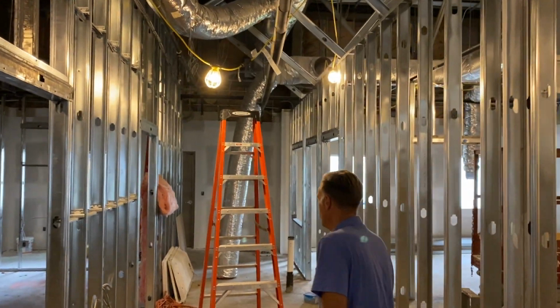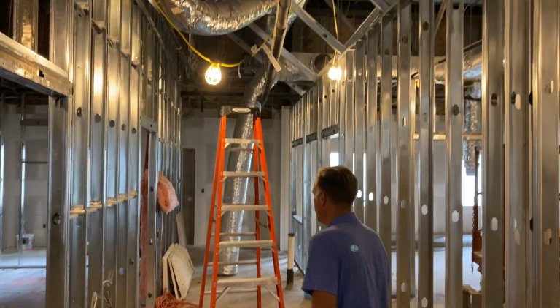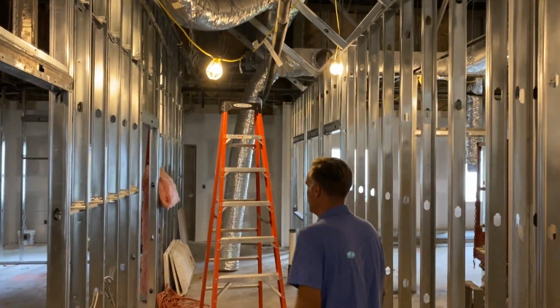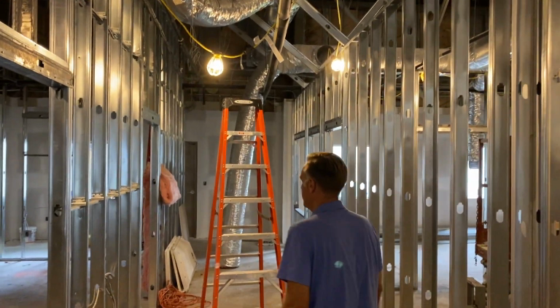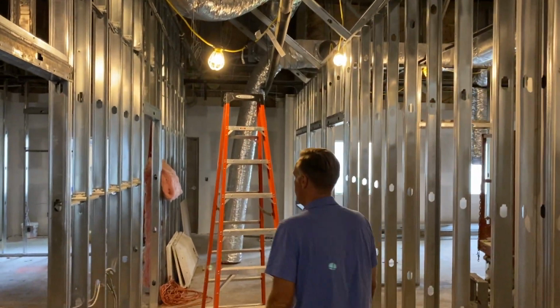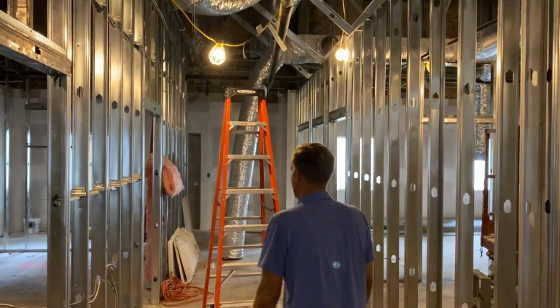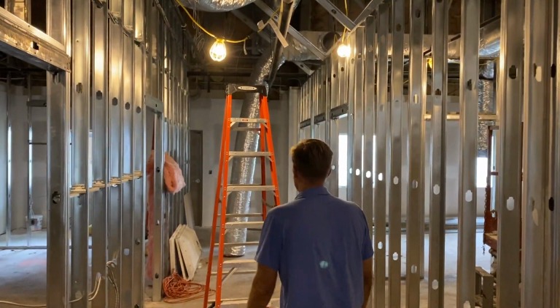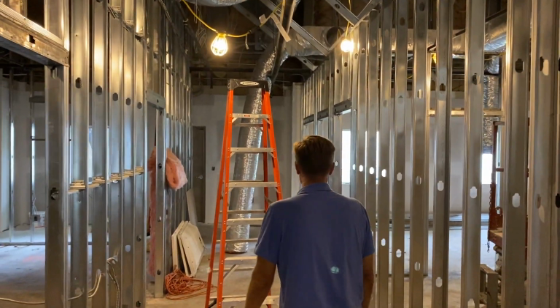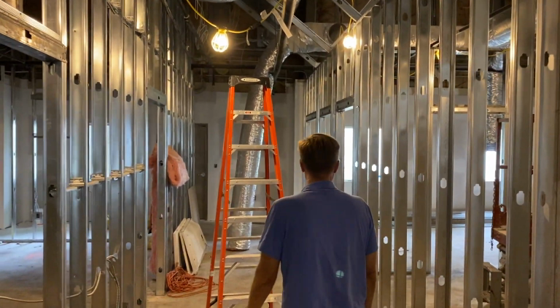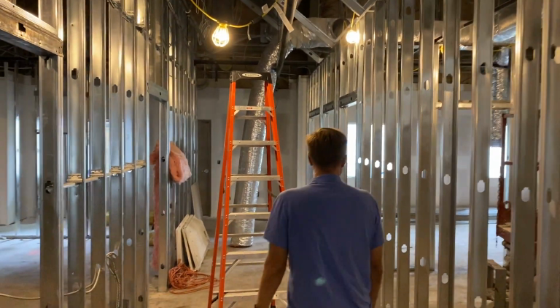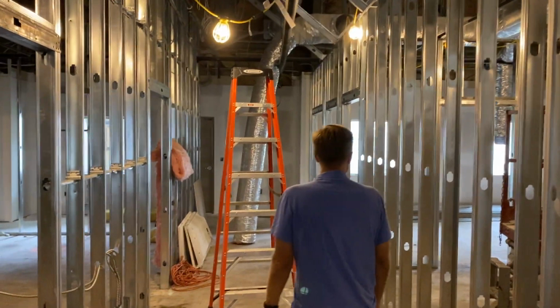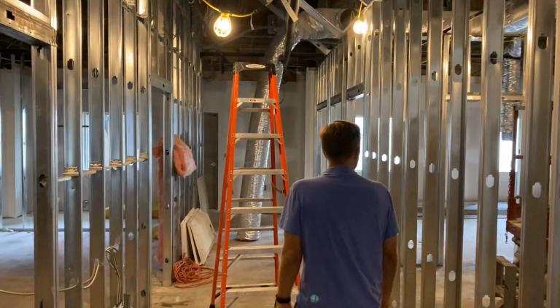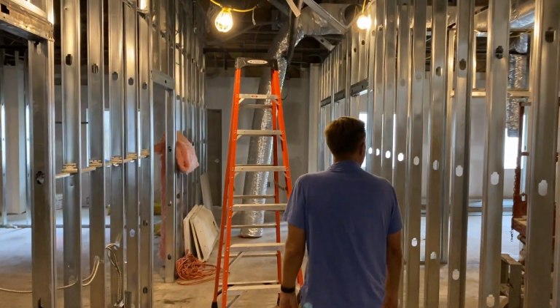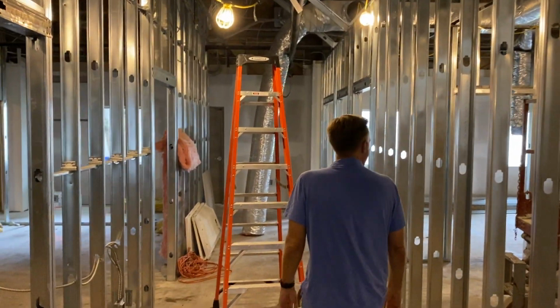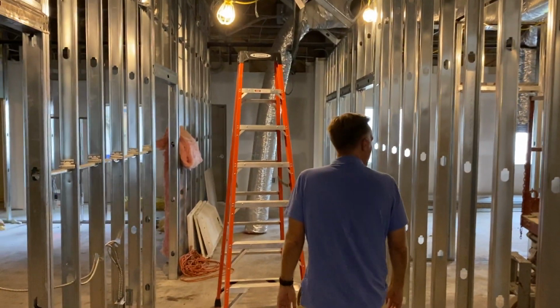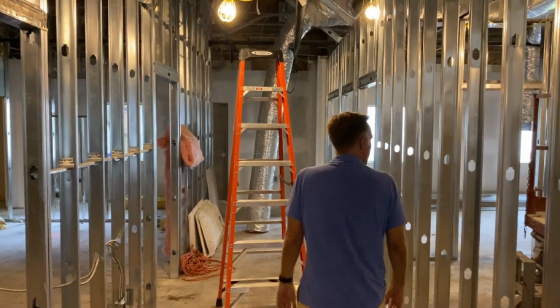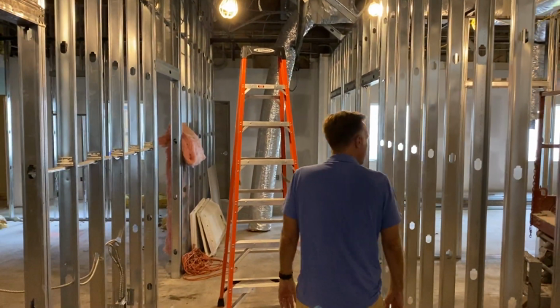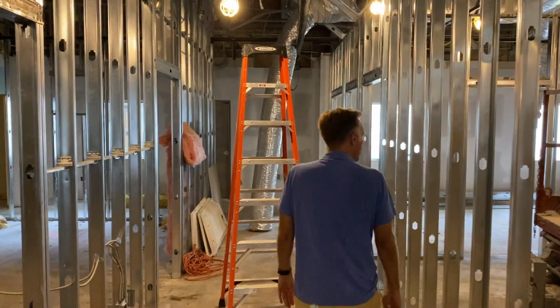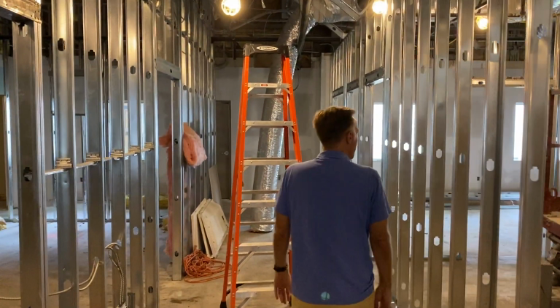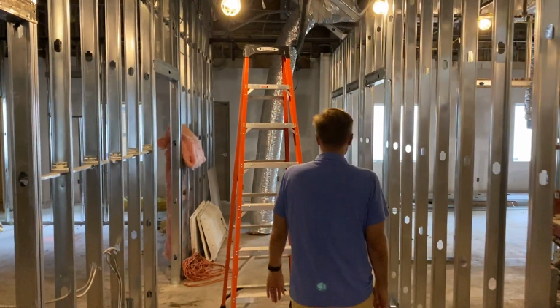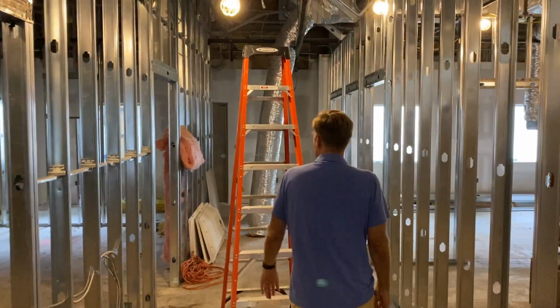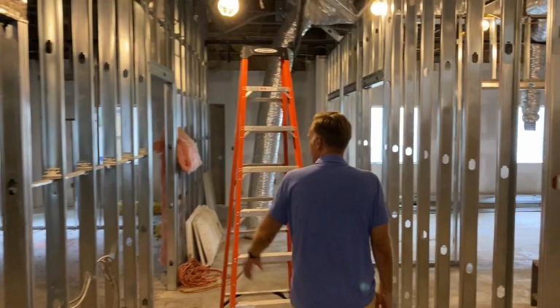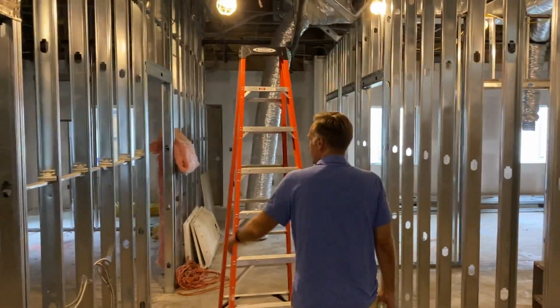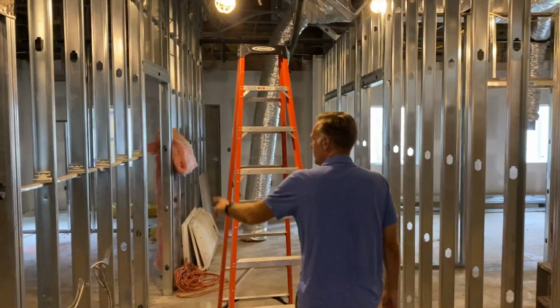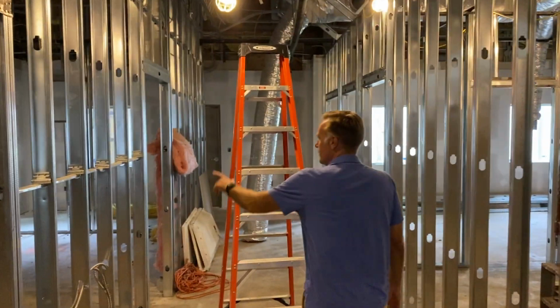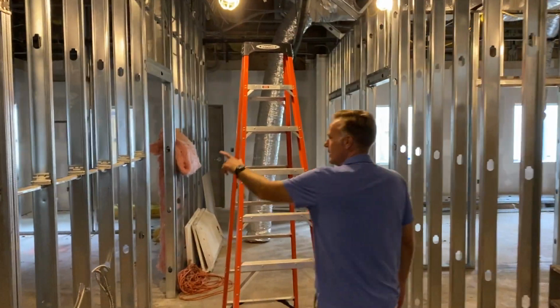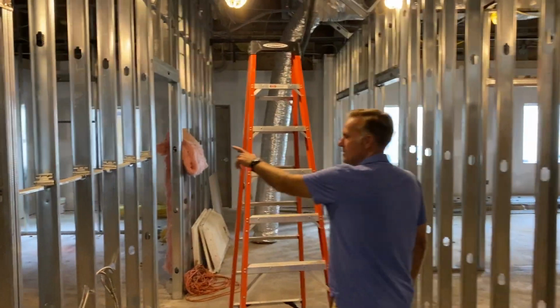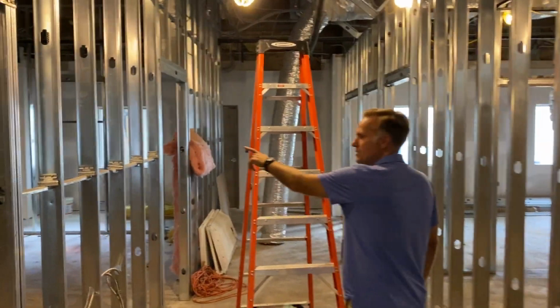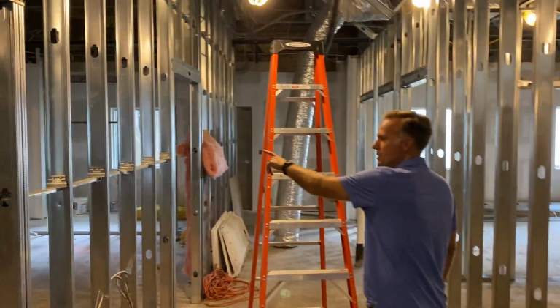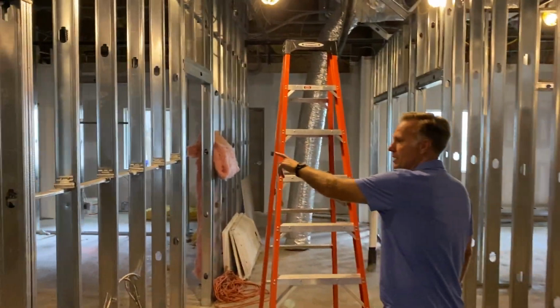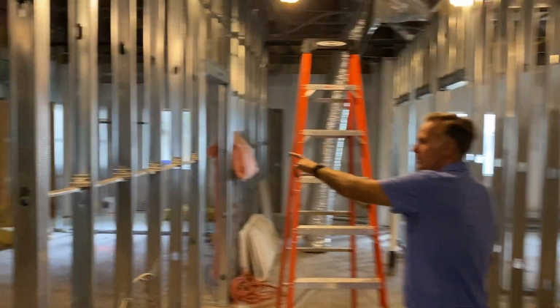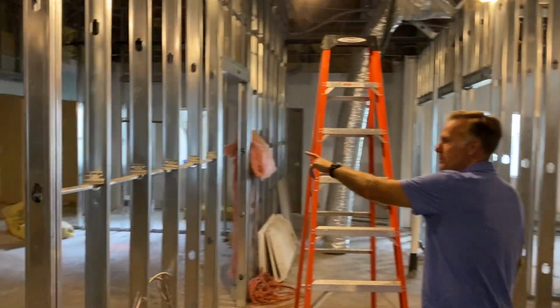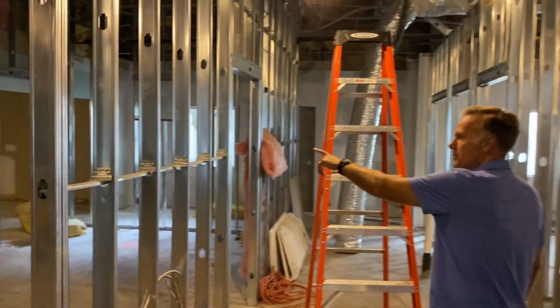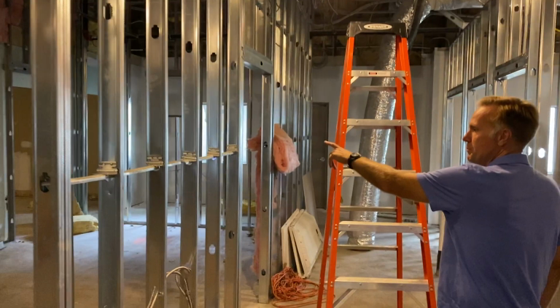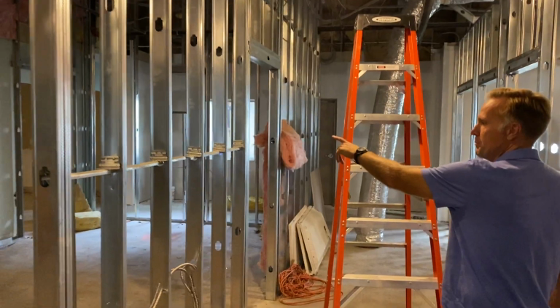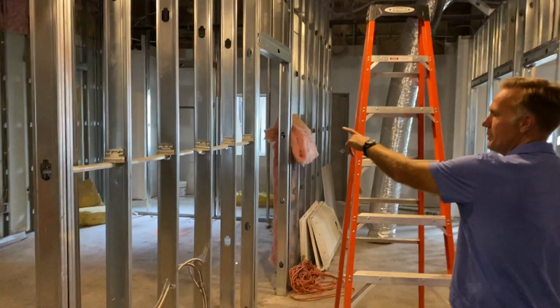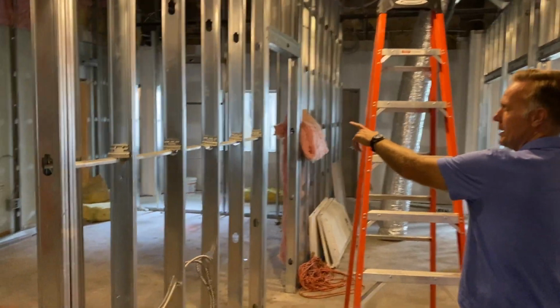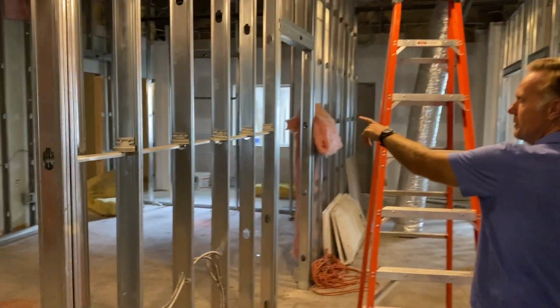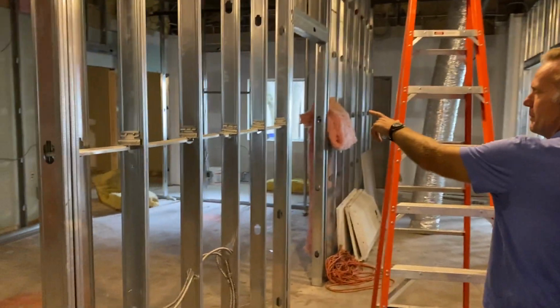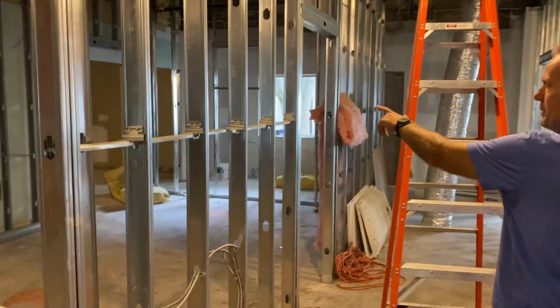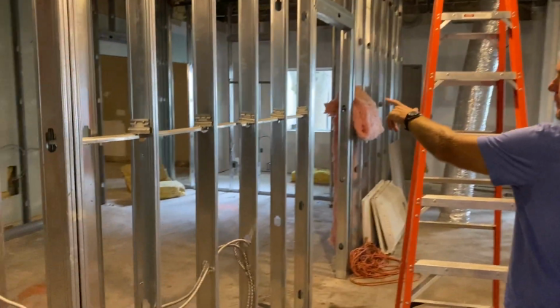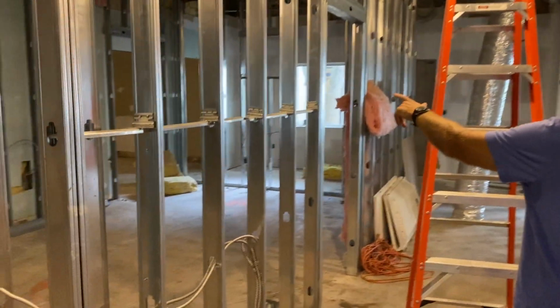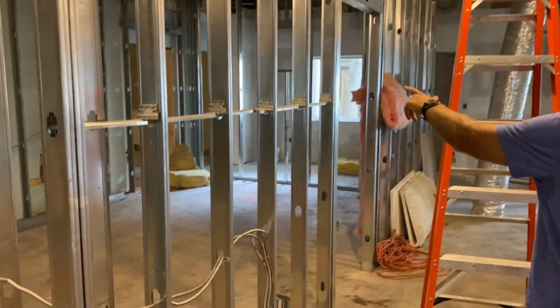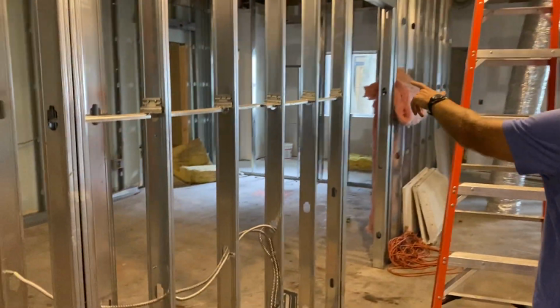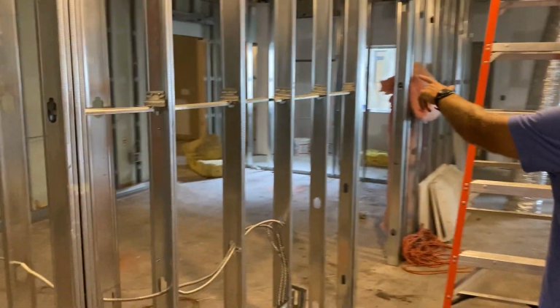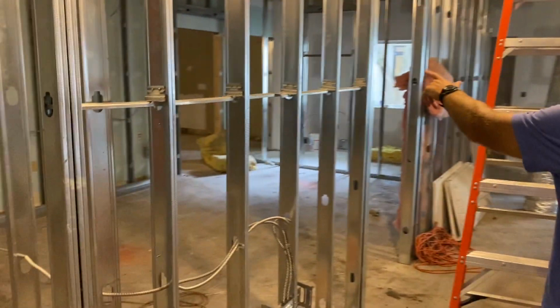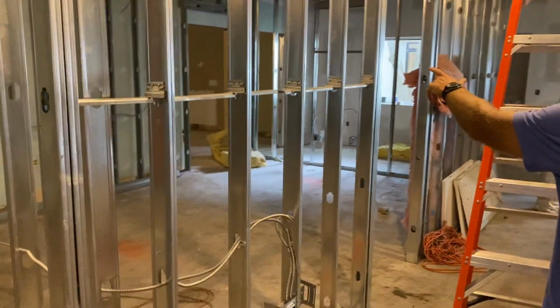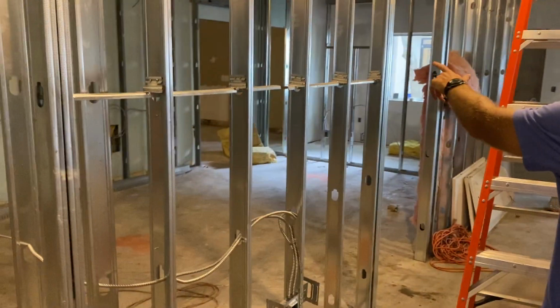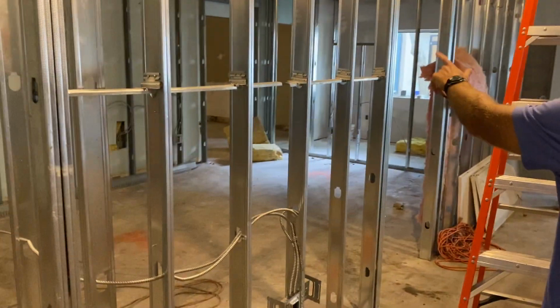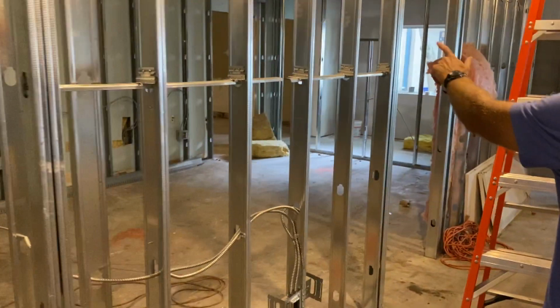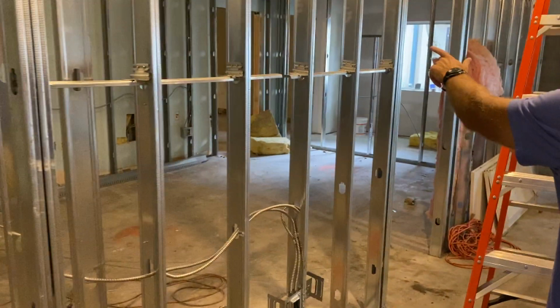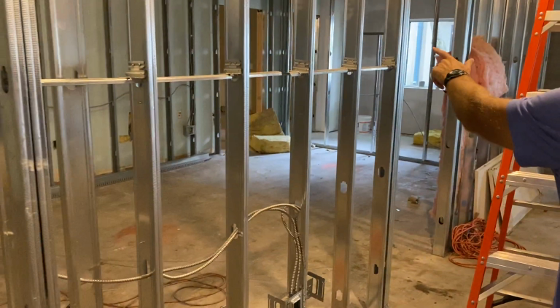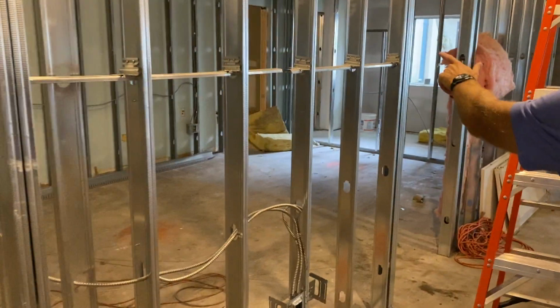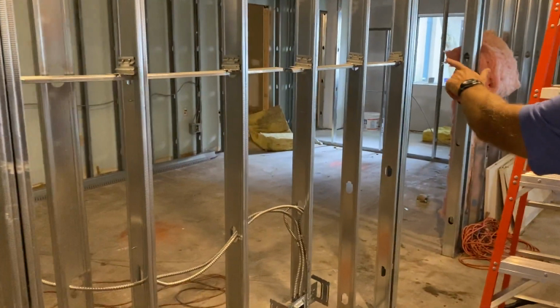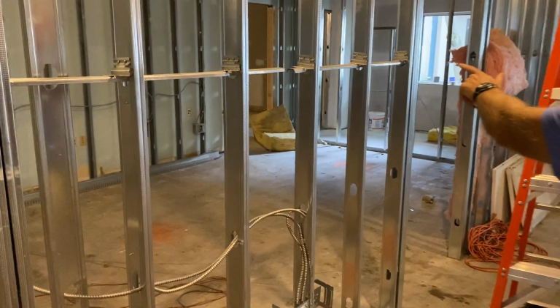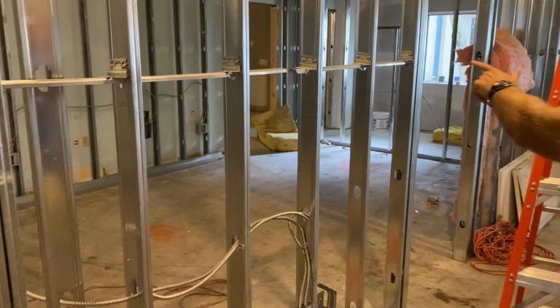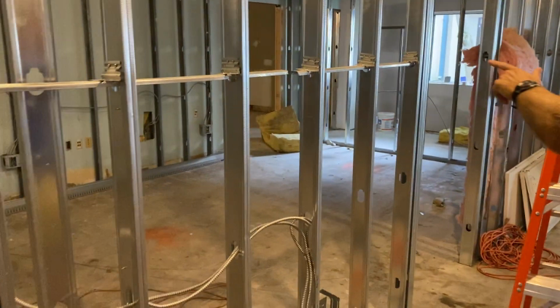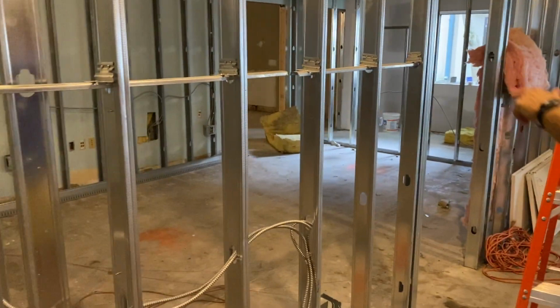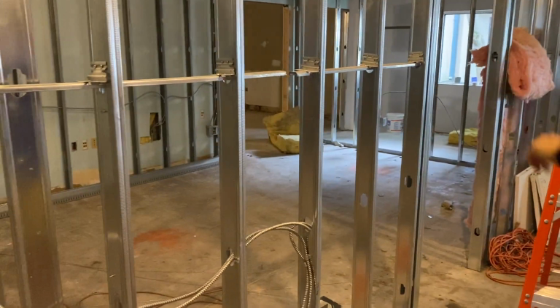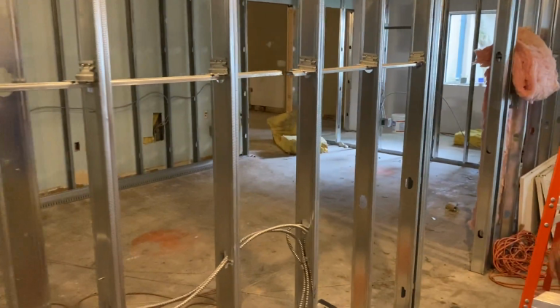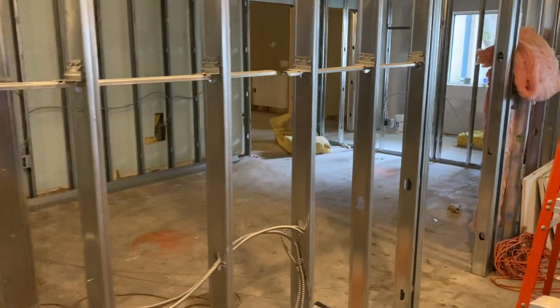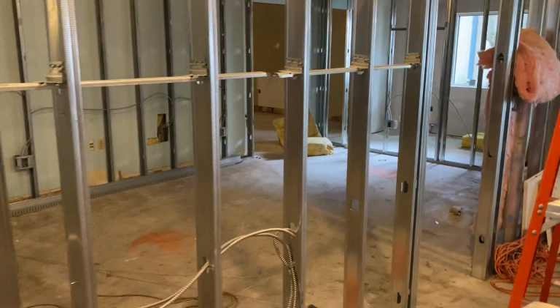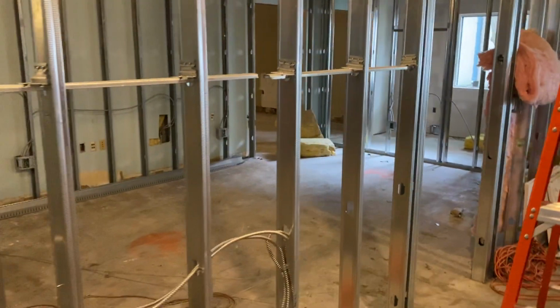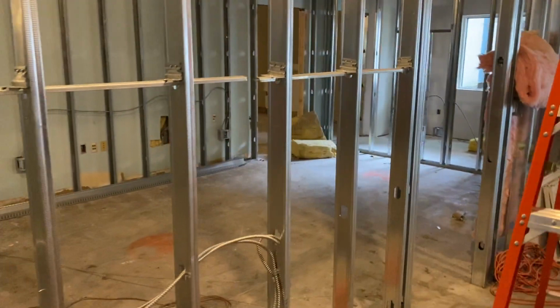And then here is my study — the senior pastor's study here.